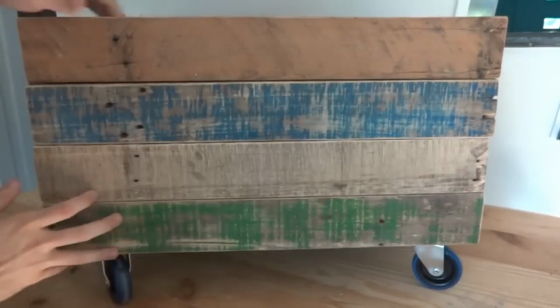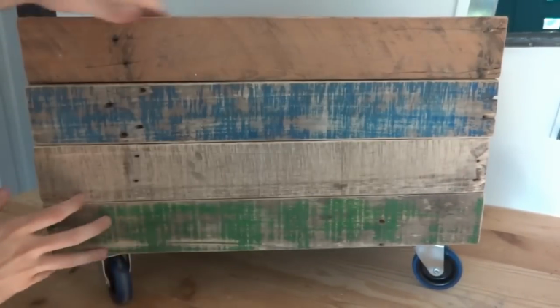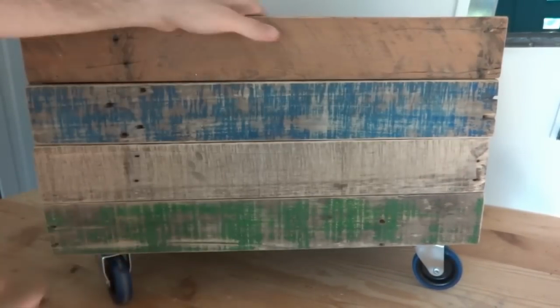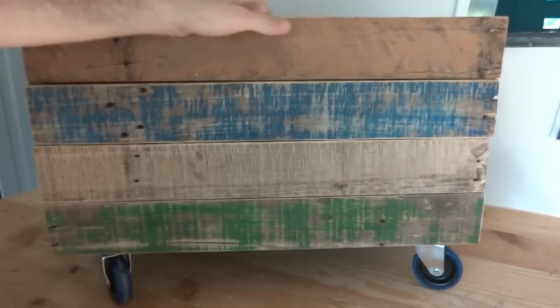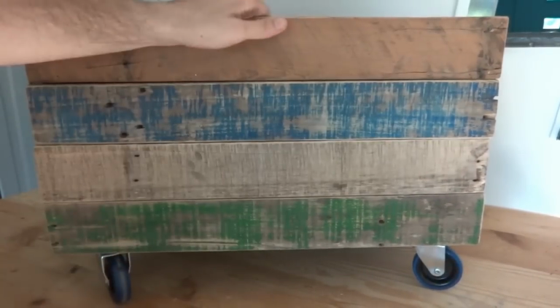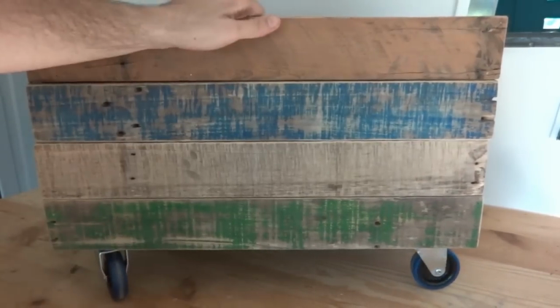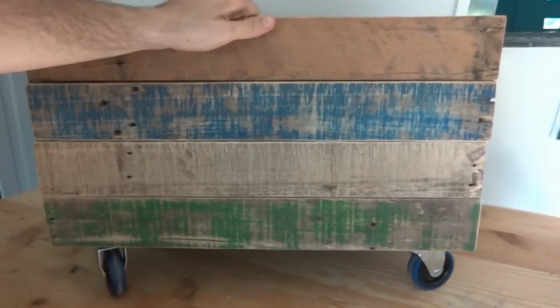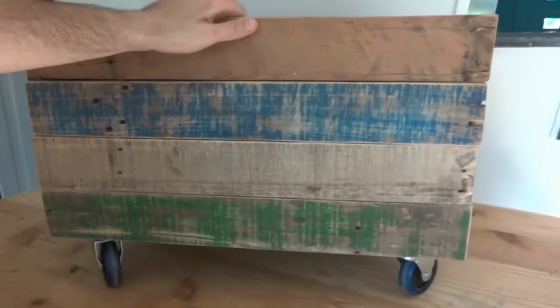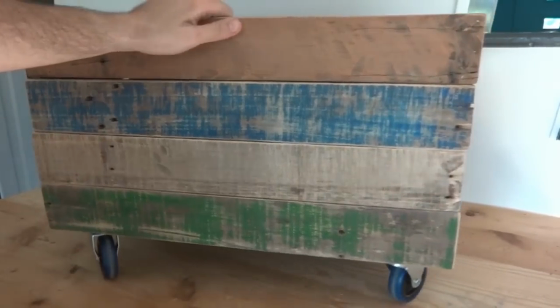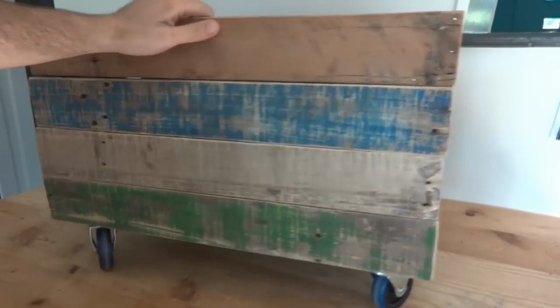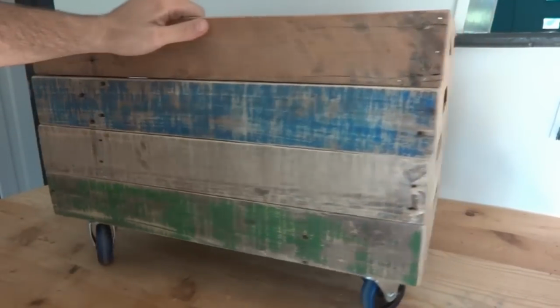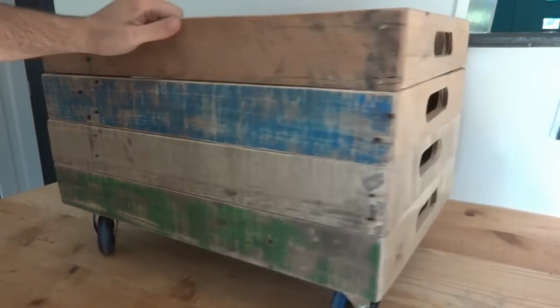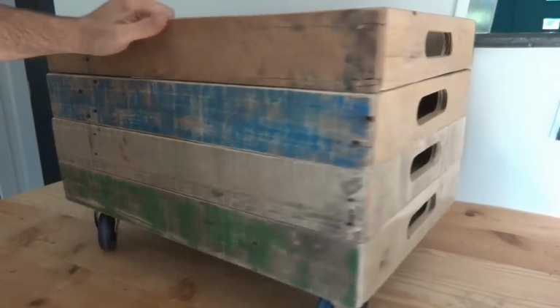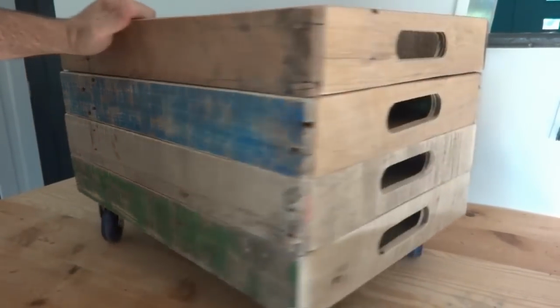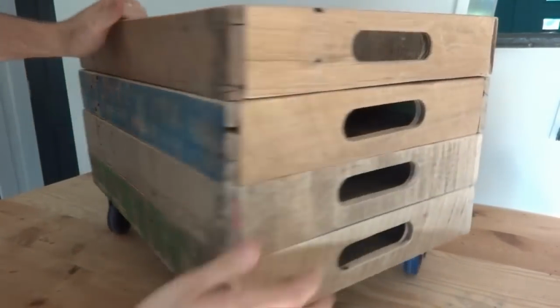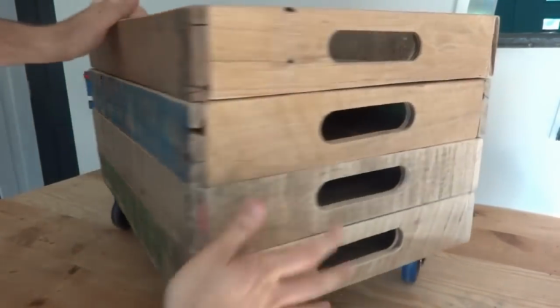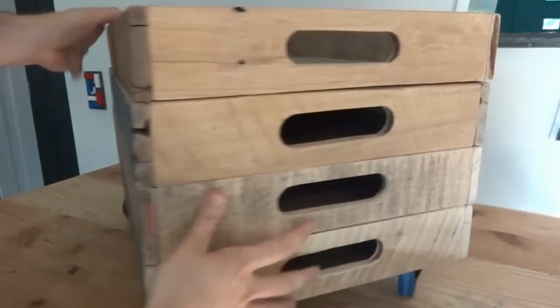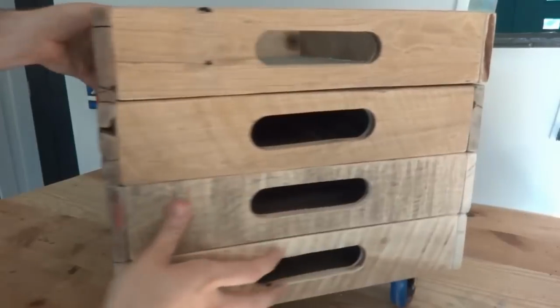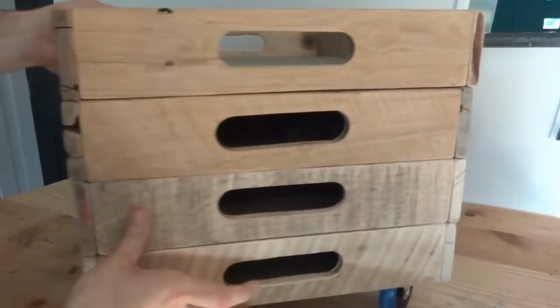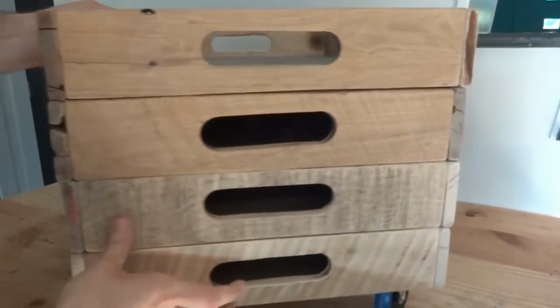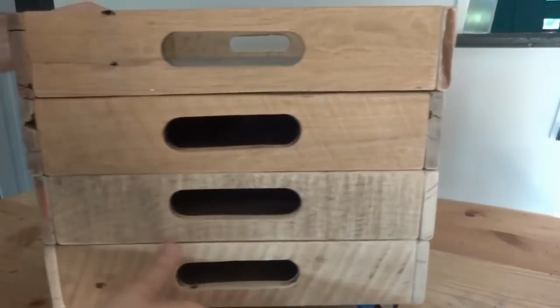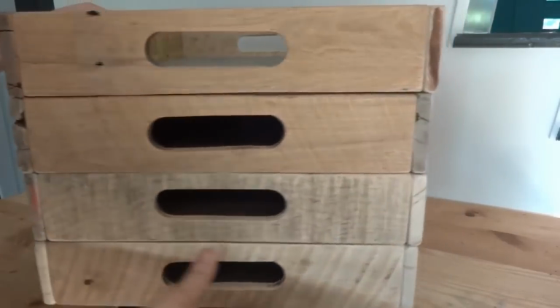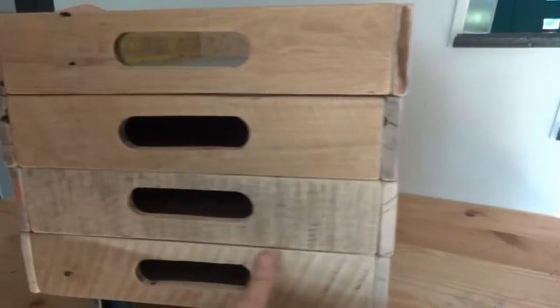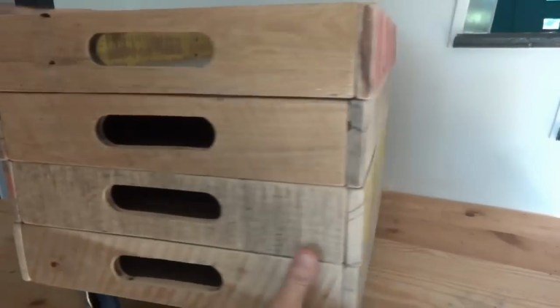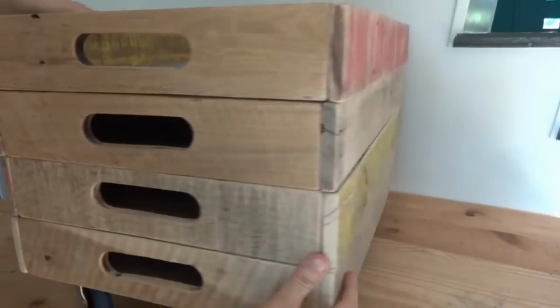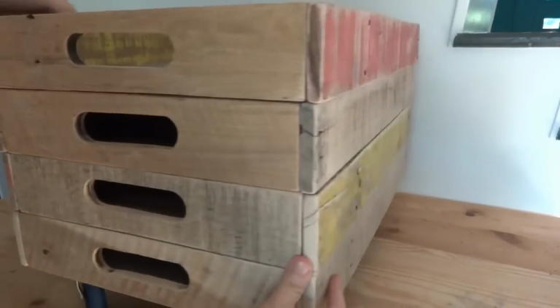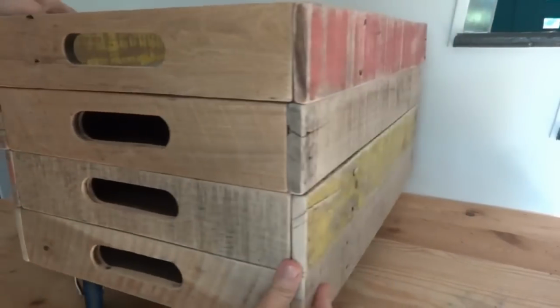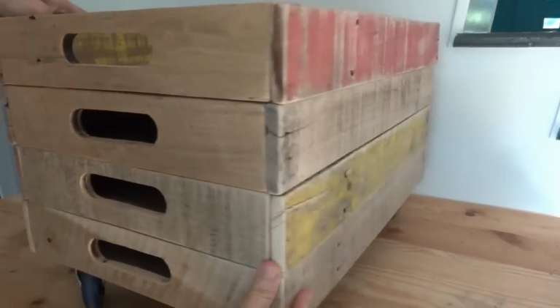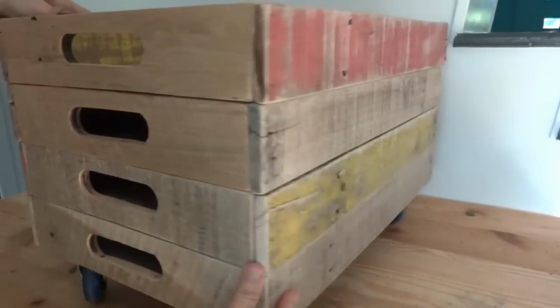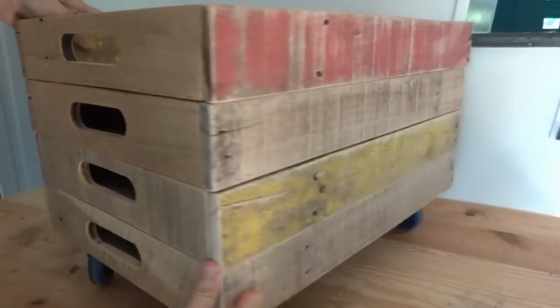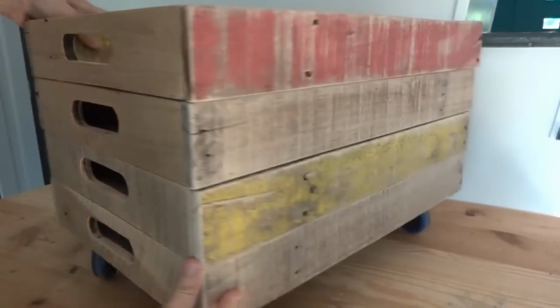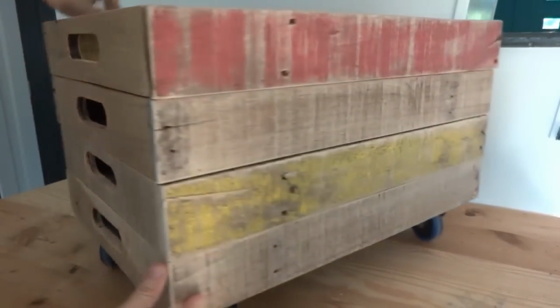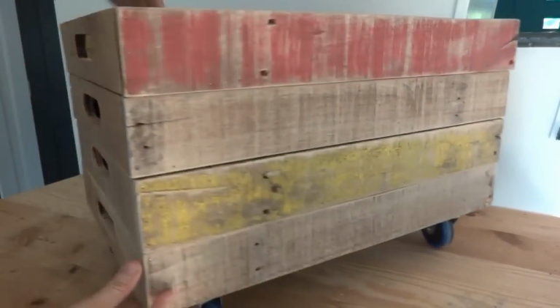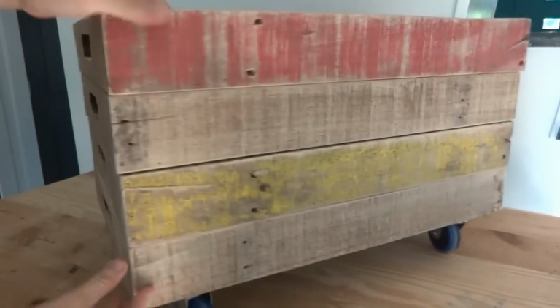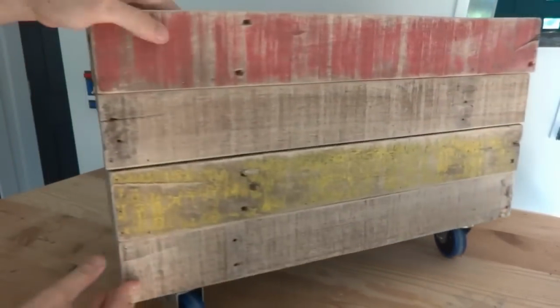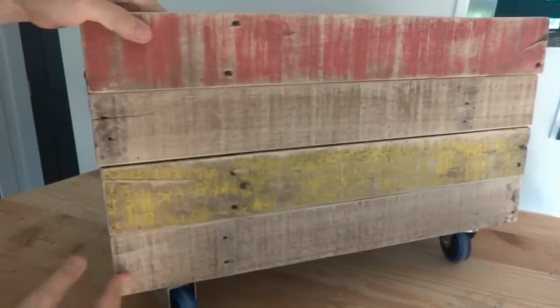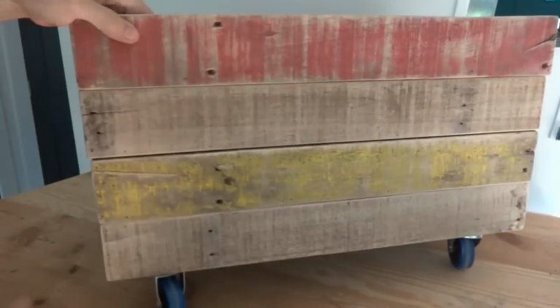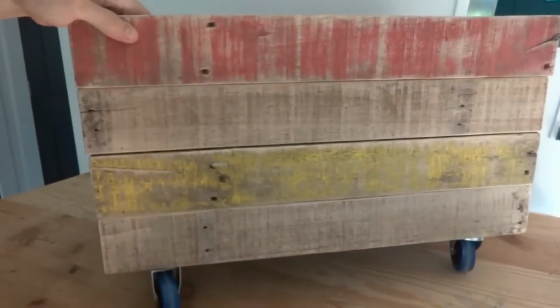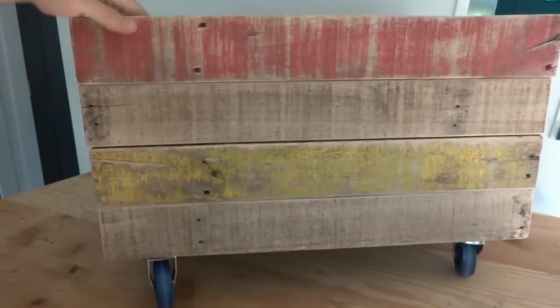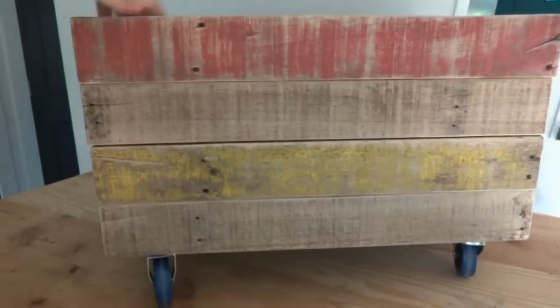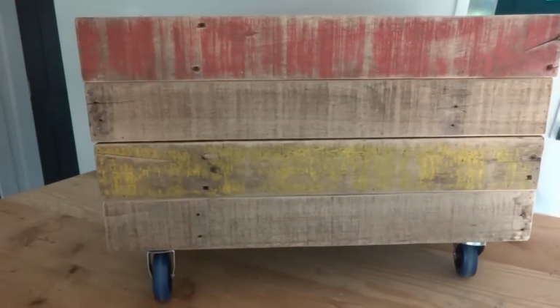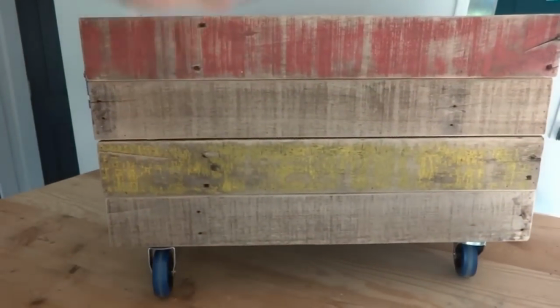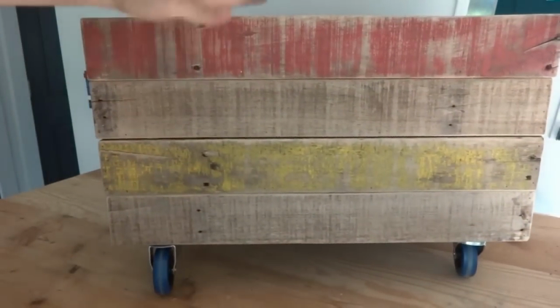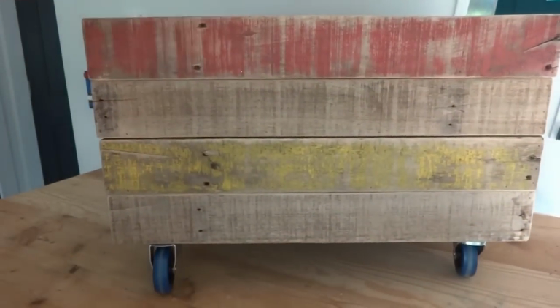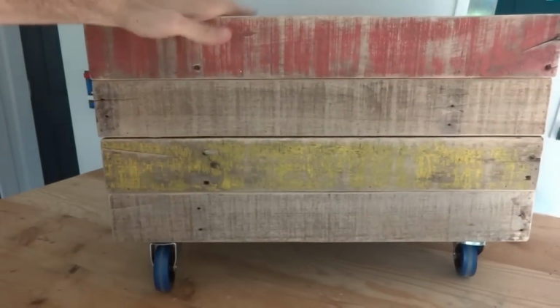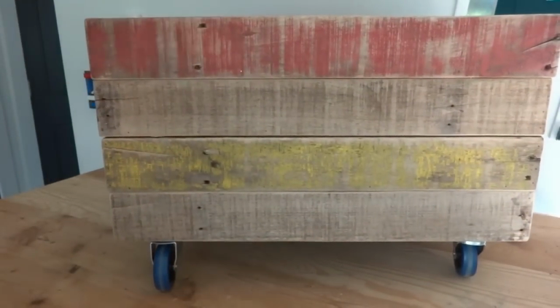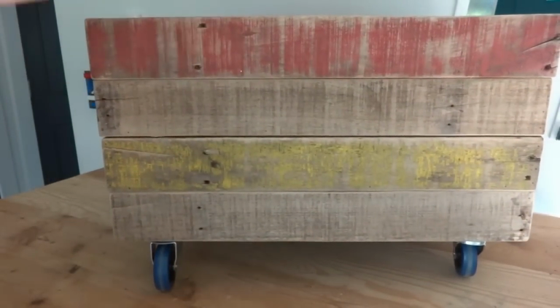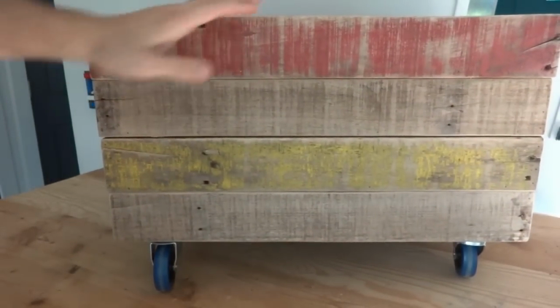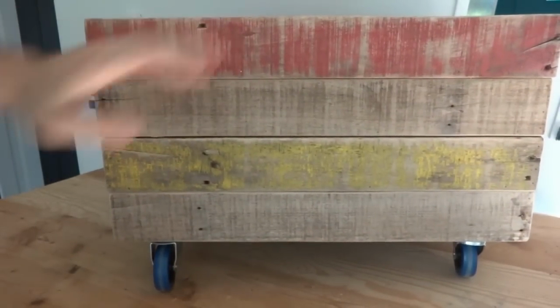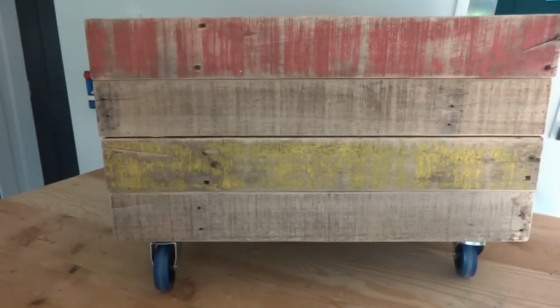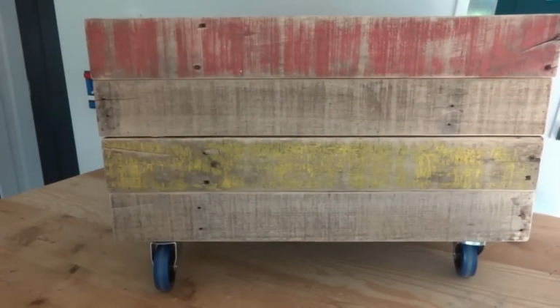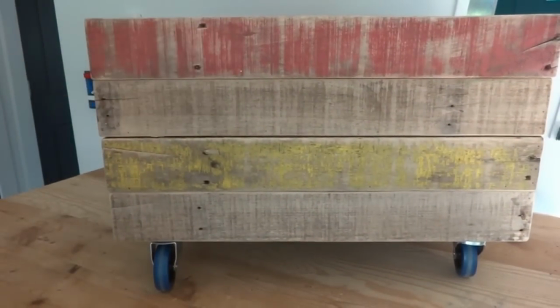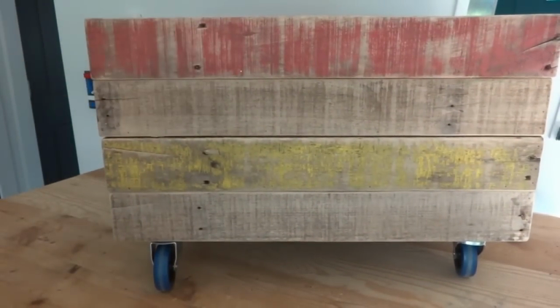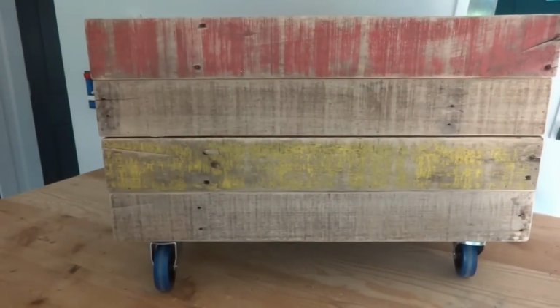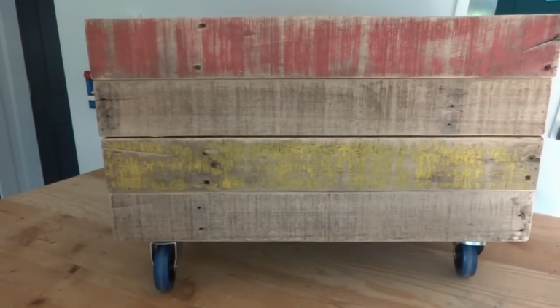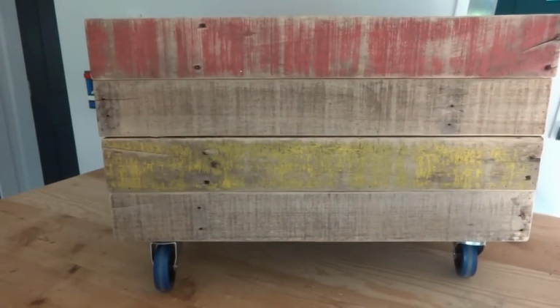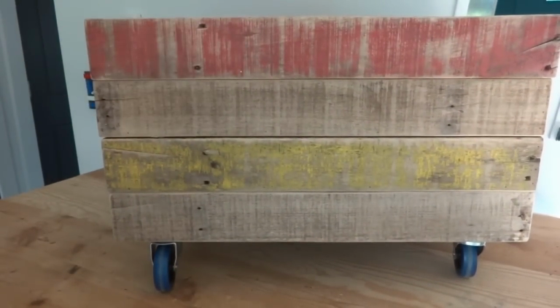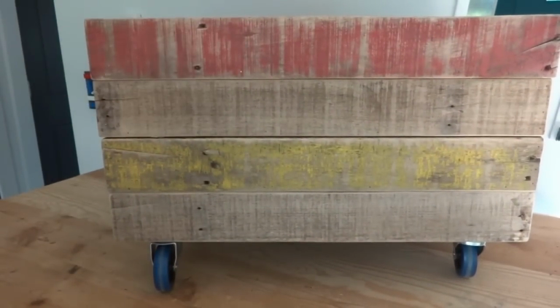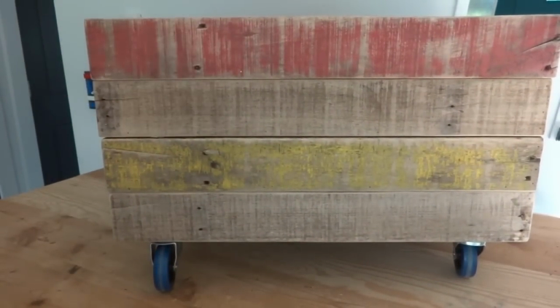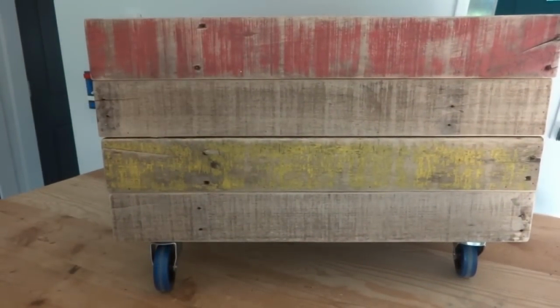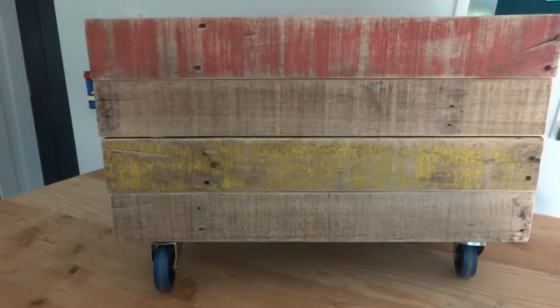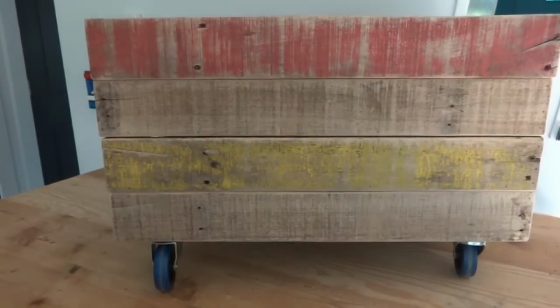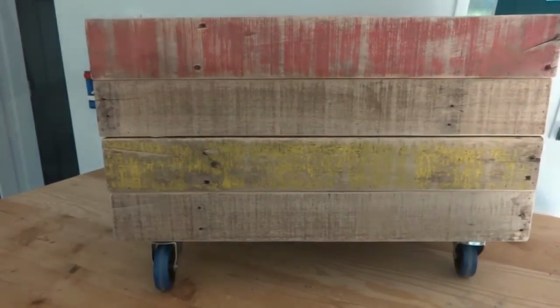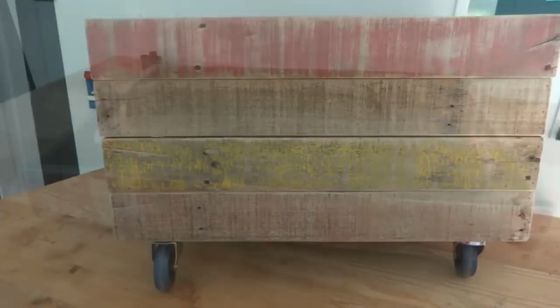All right, check that out — looks pretty awesome. So now all I've got to do is build a padded top for it and this thing will just about be ready to go.